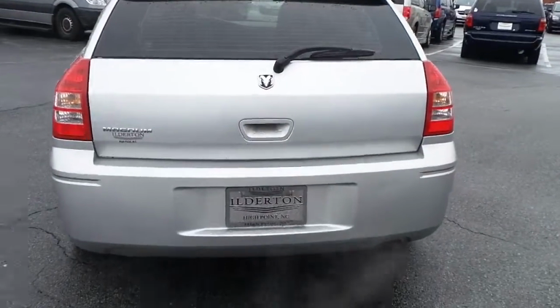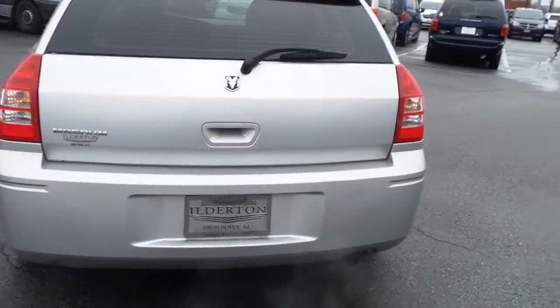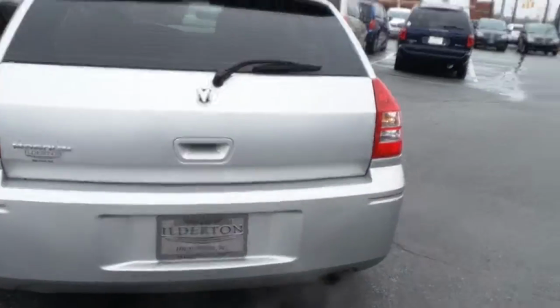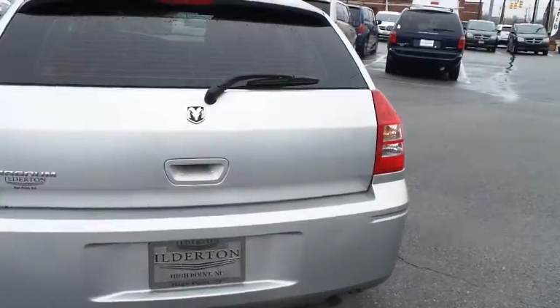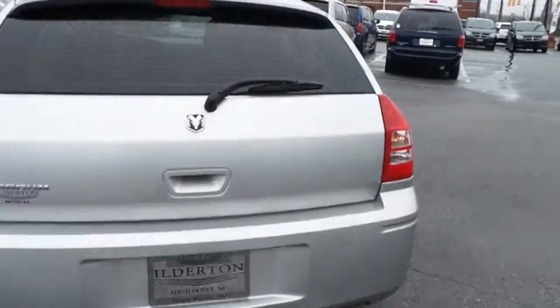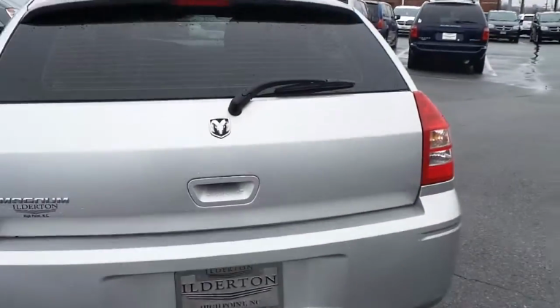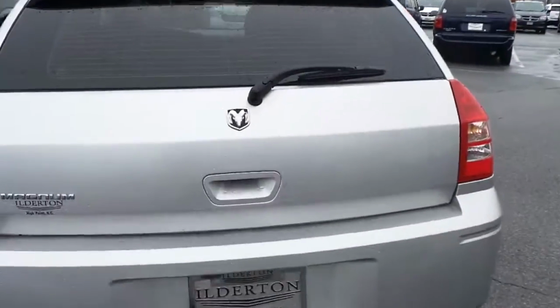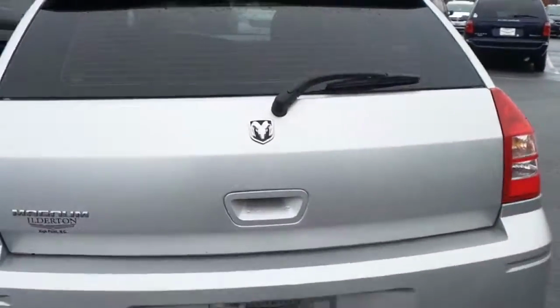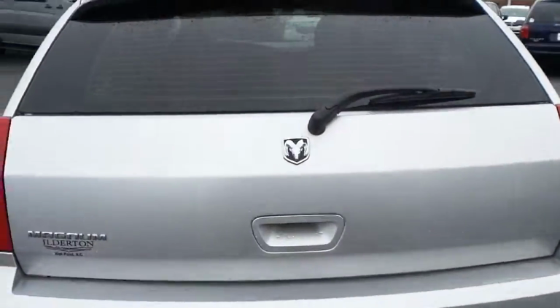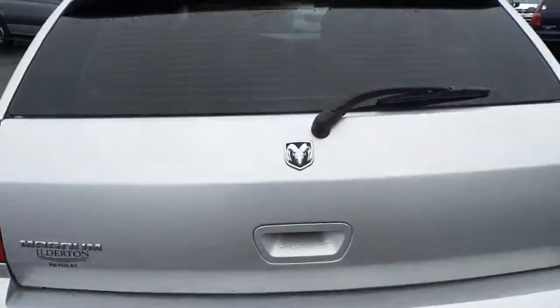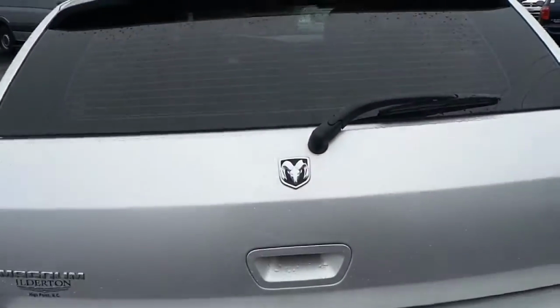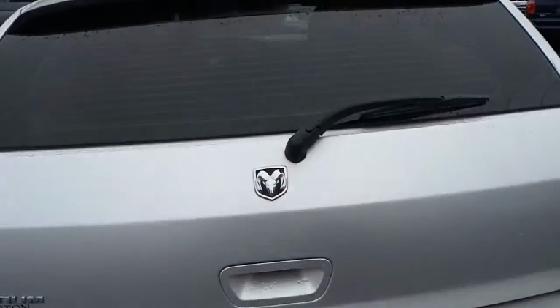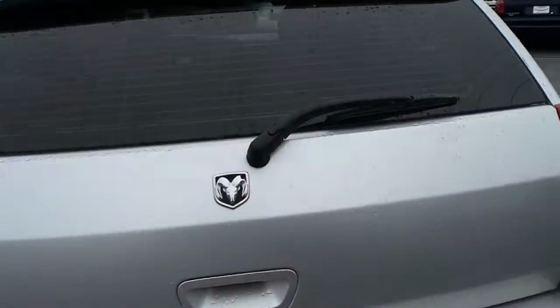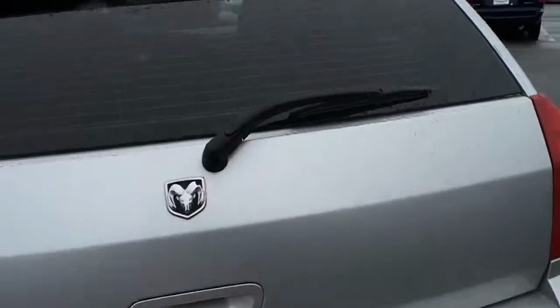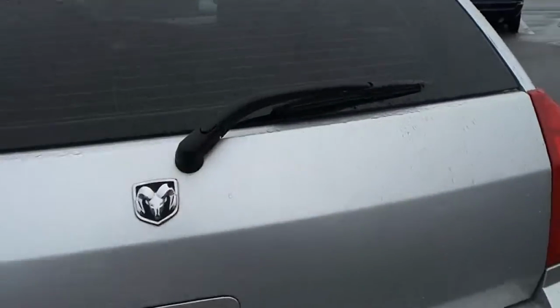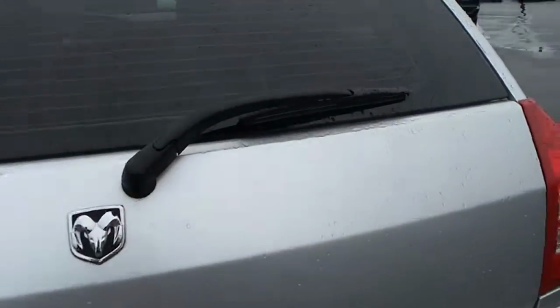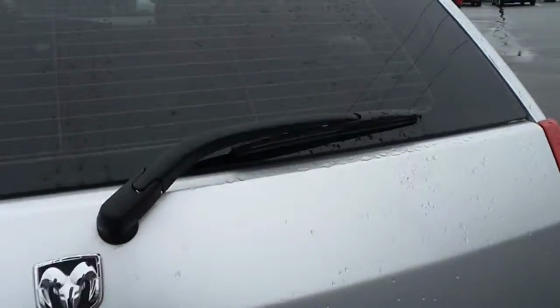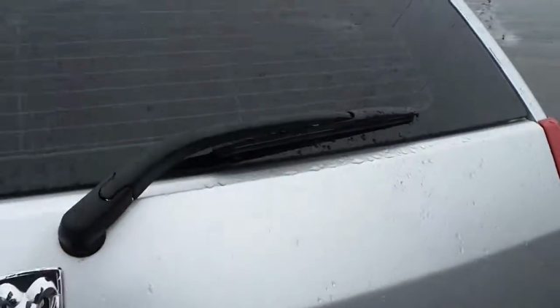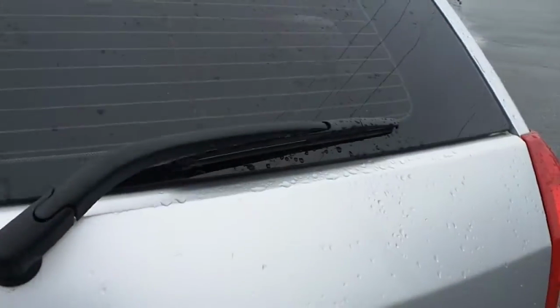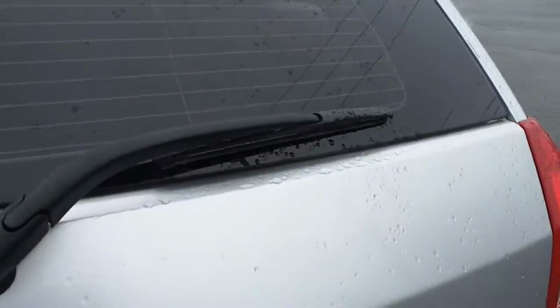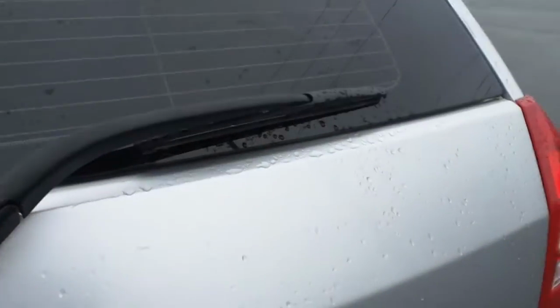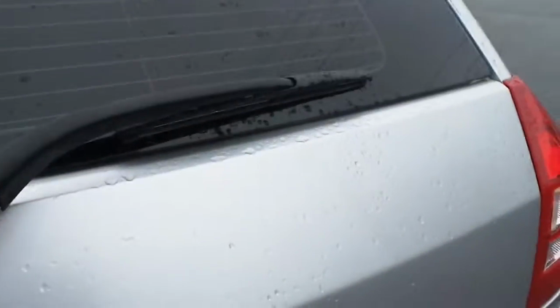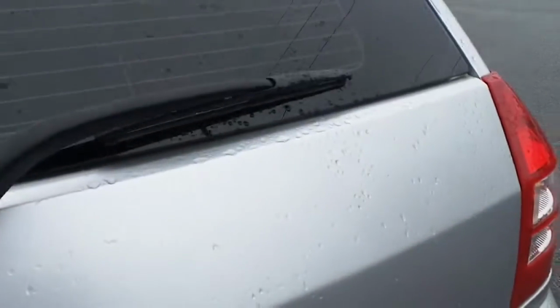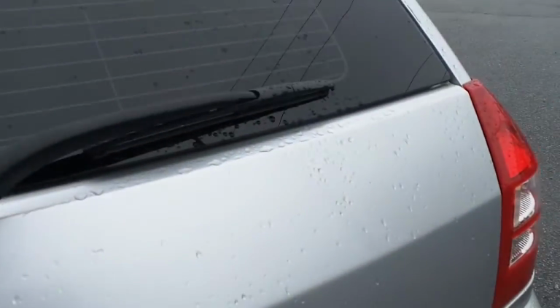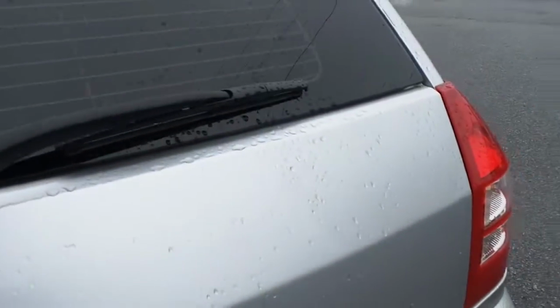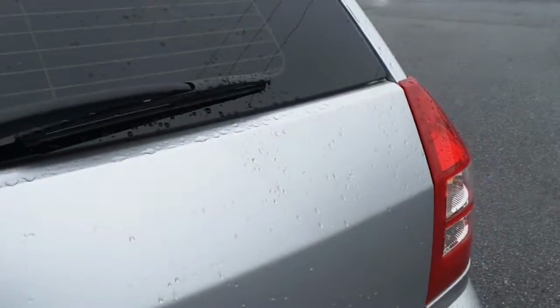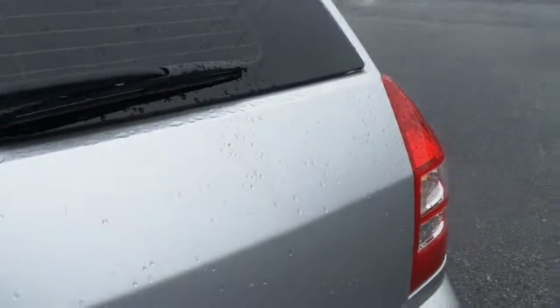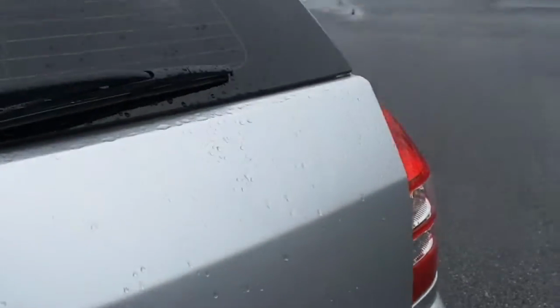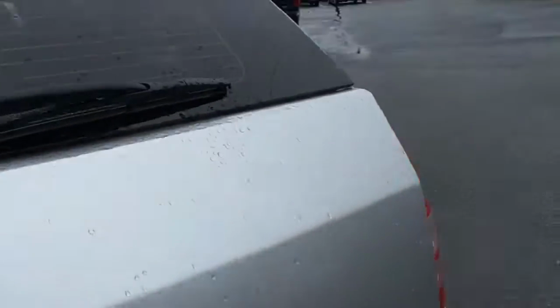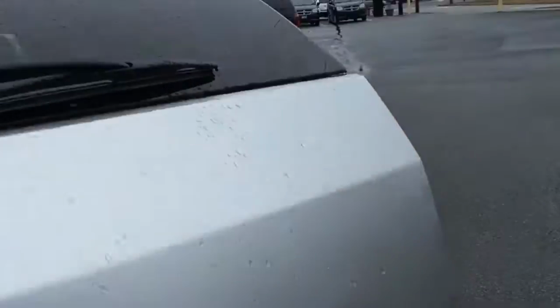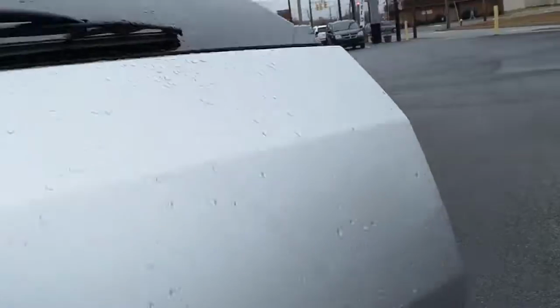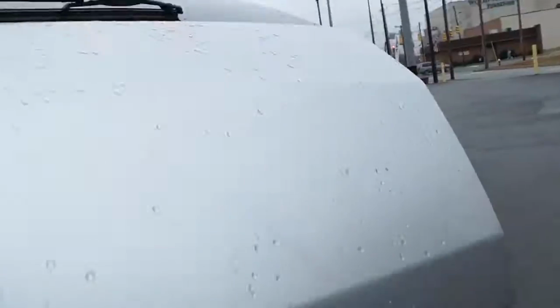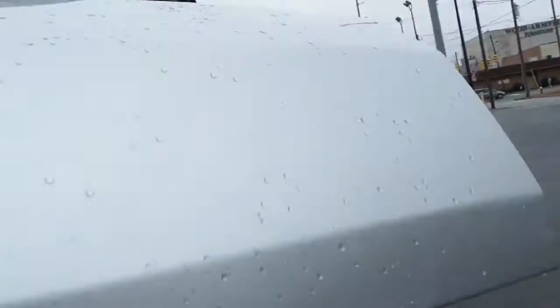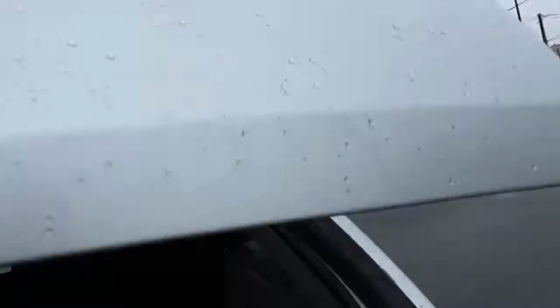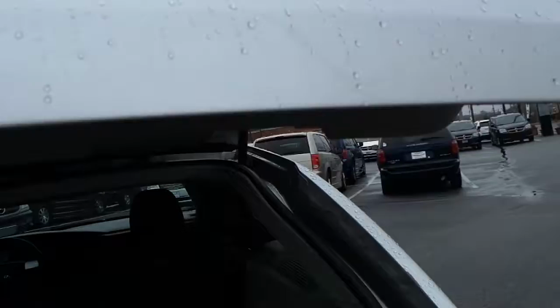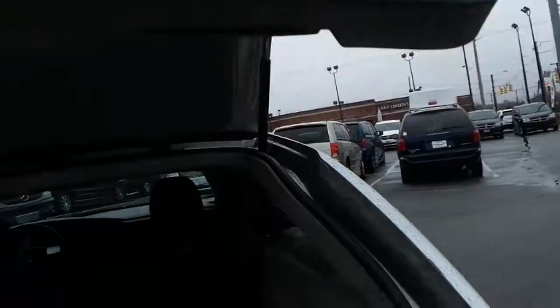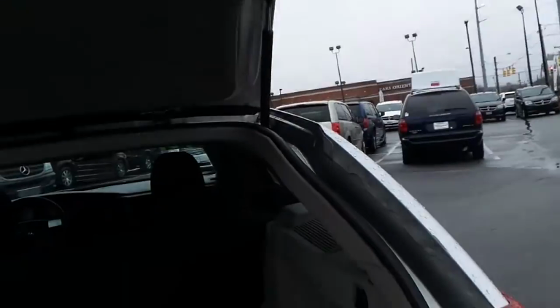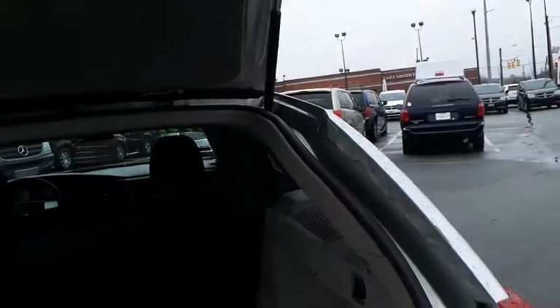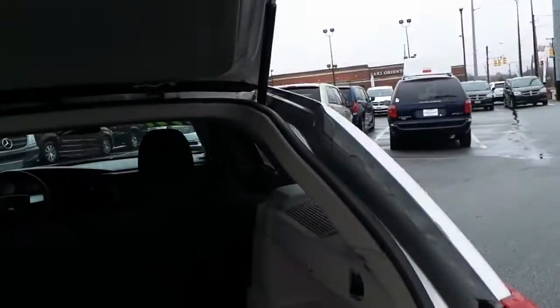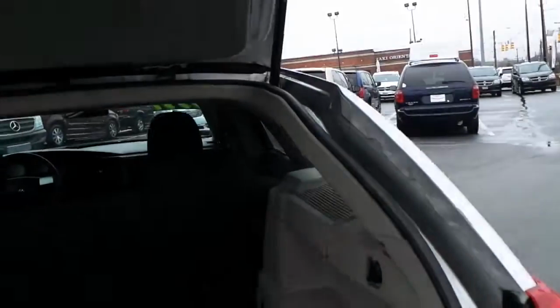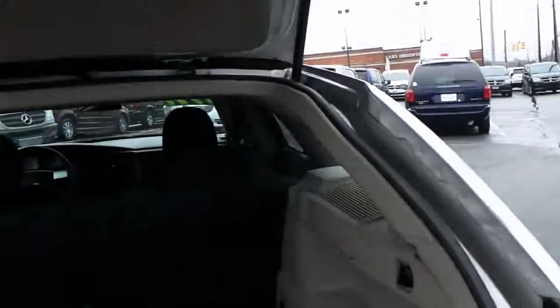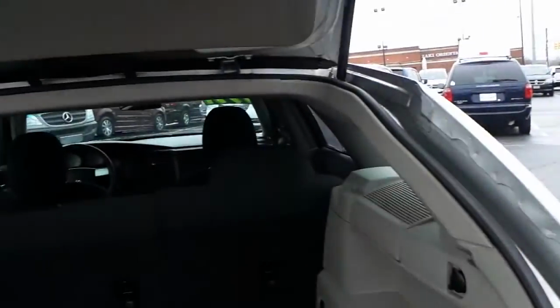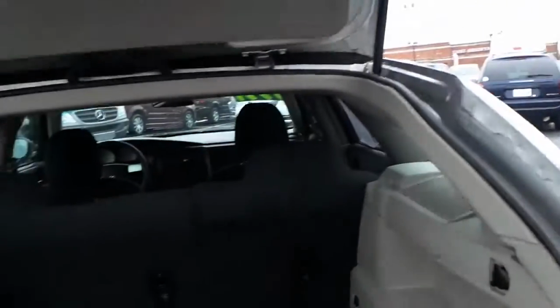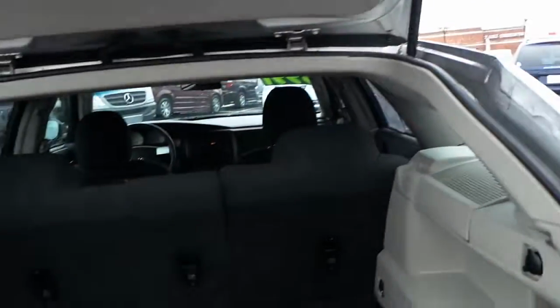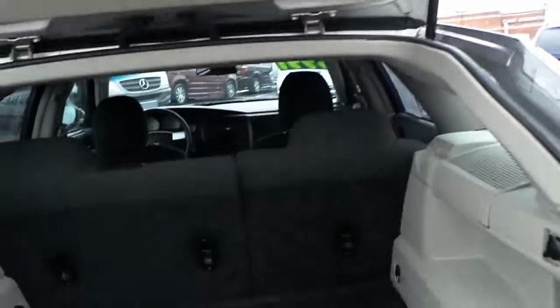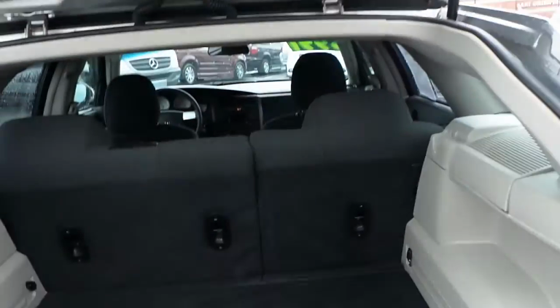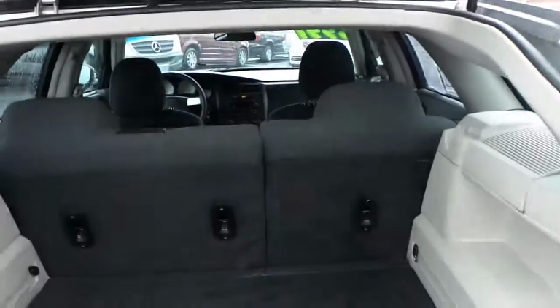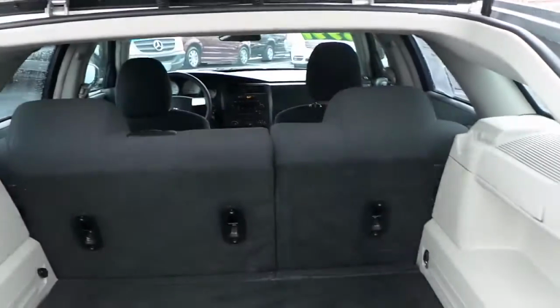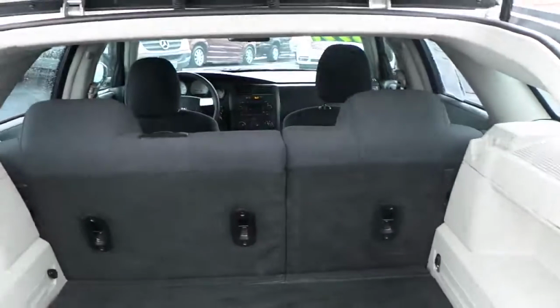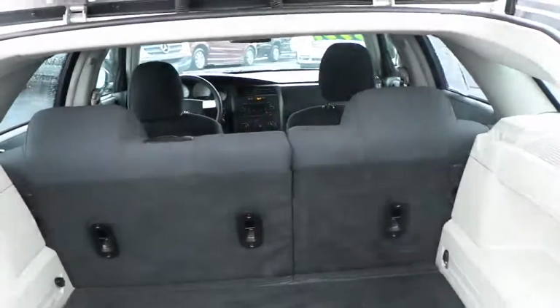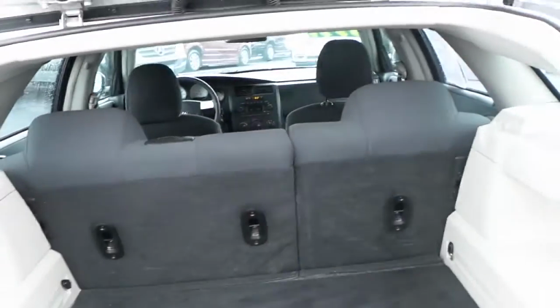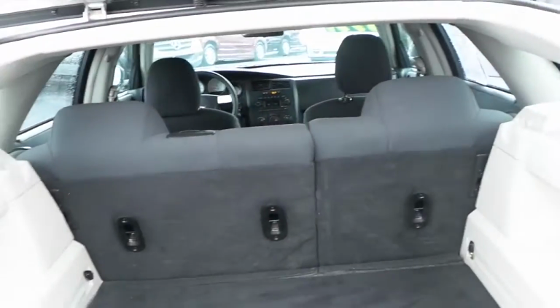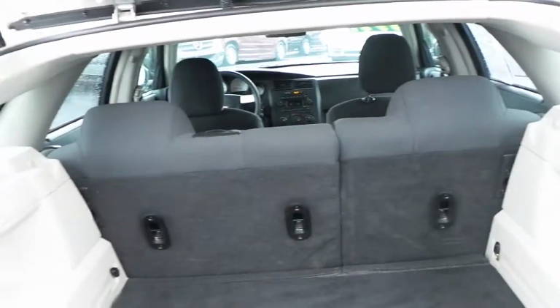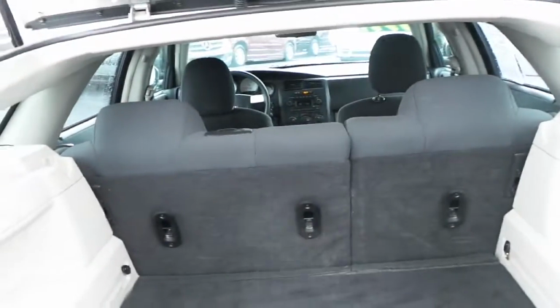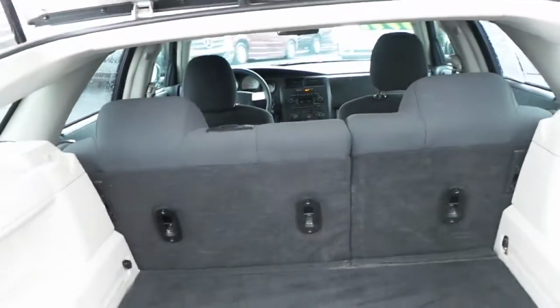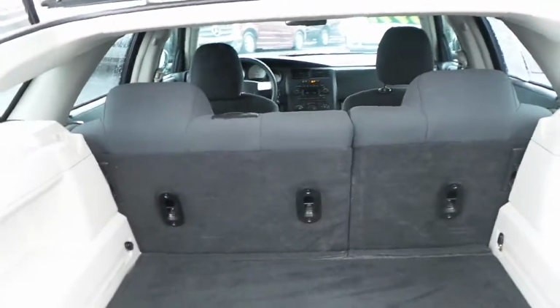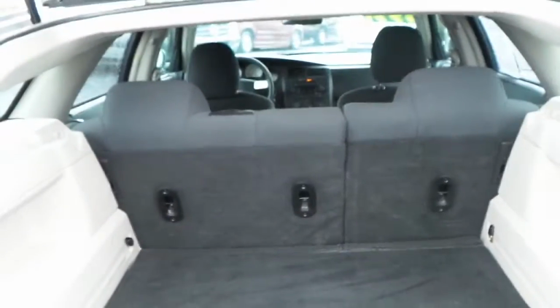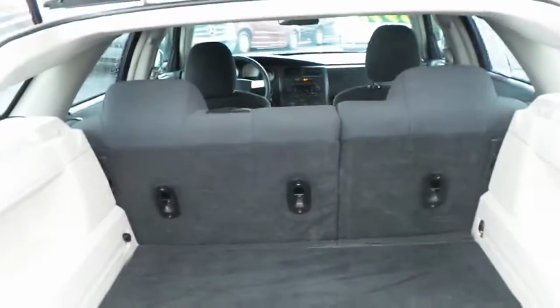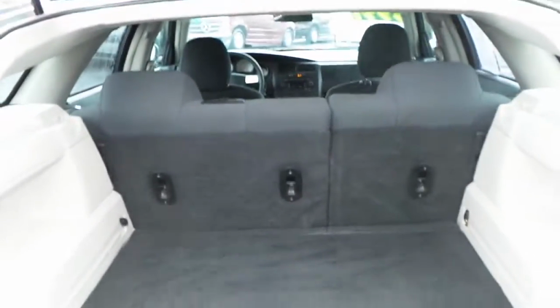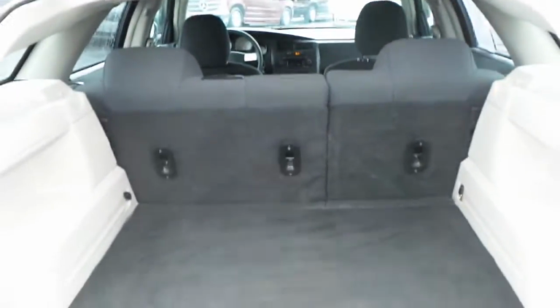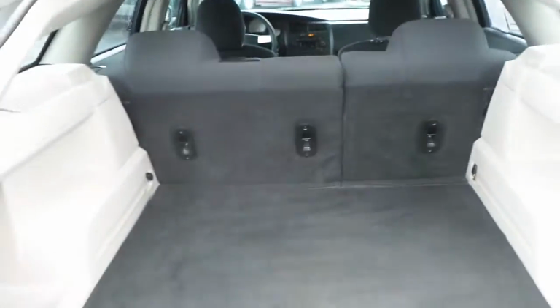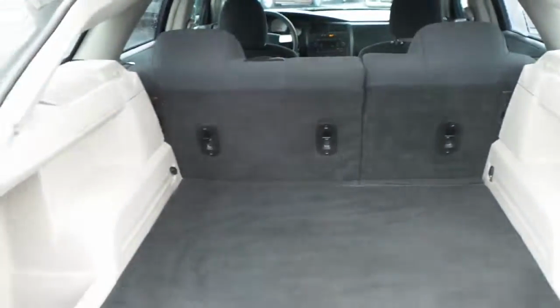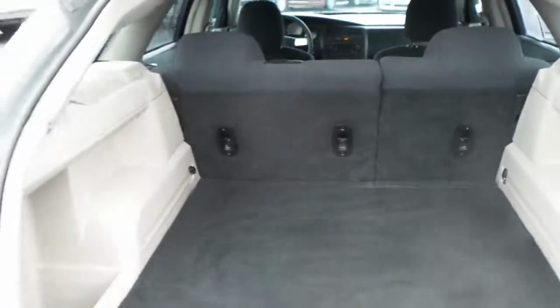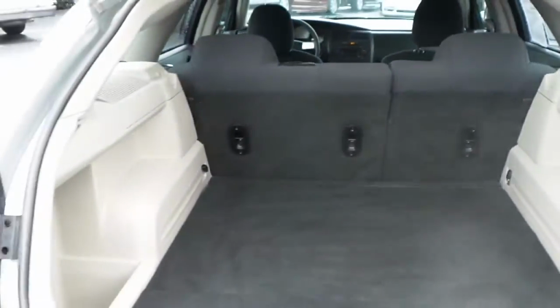Besides the sport-like feel, the Magnum features and includes a very spacious cargo area.